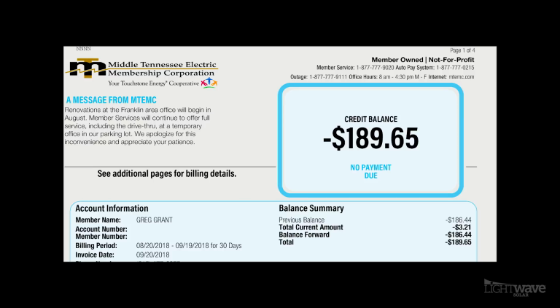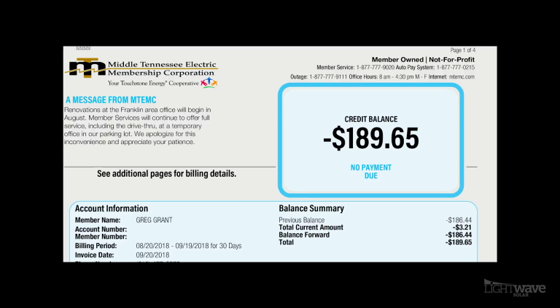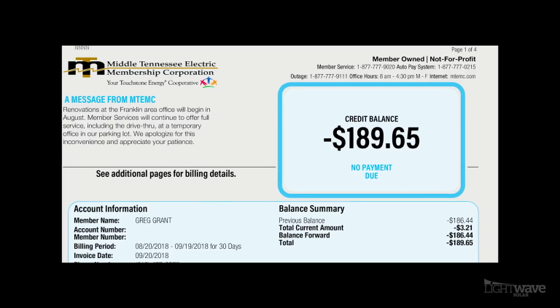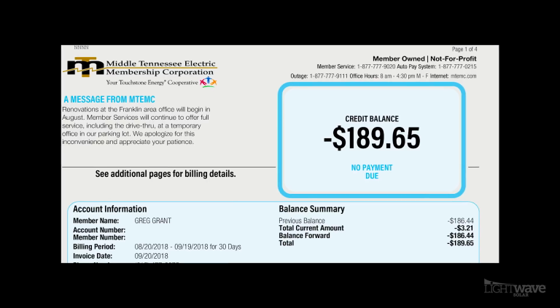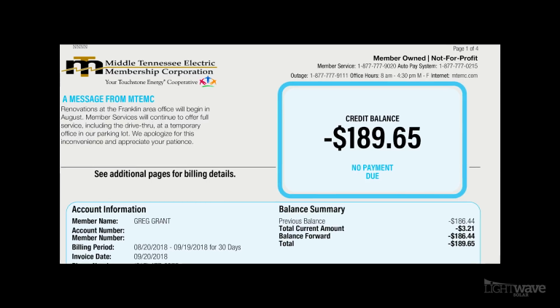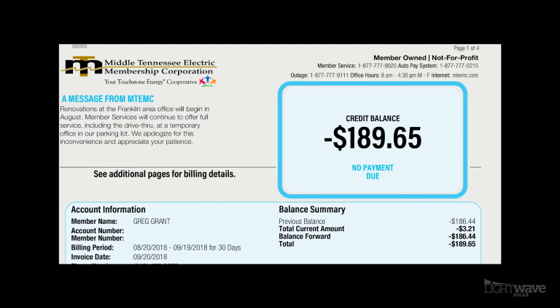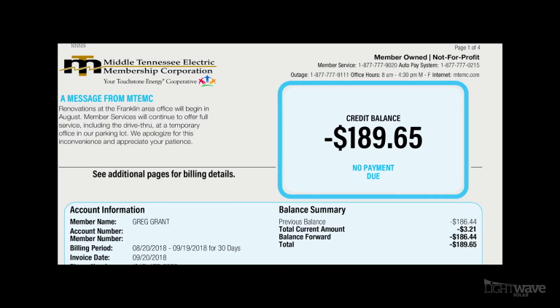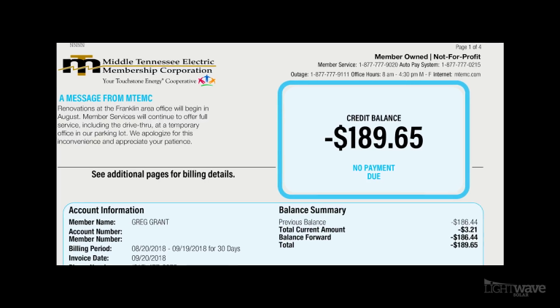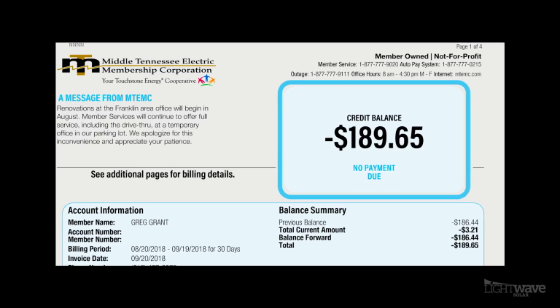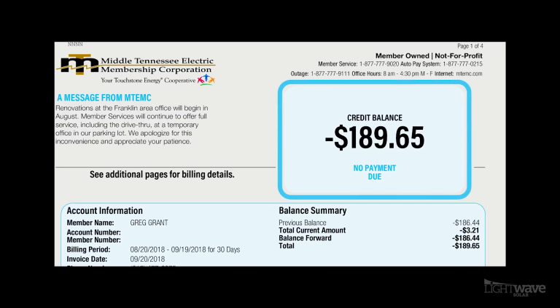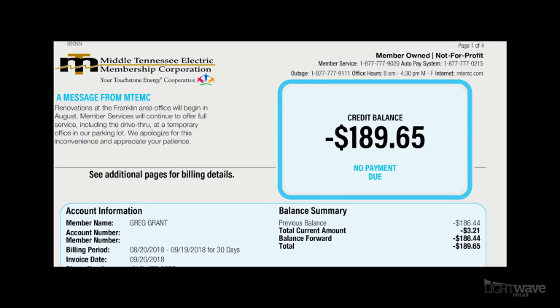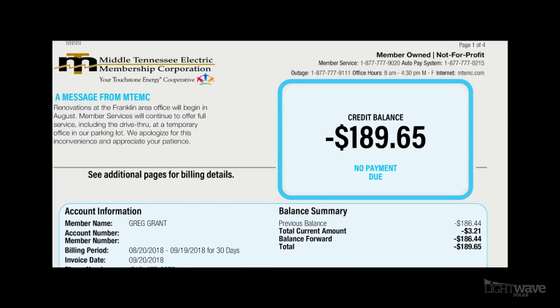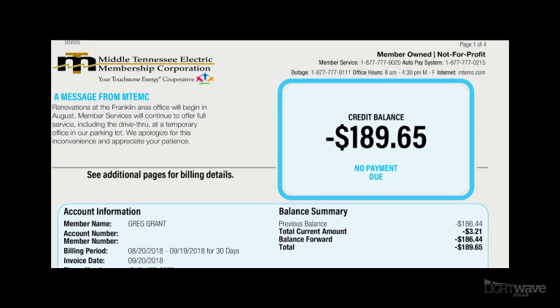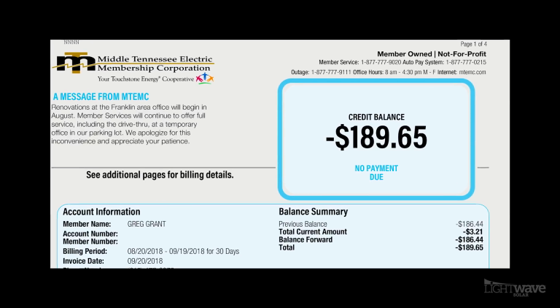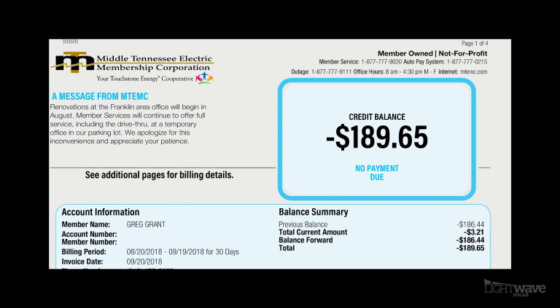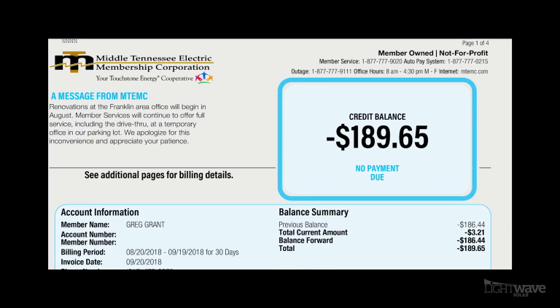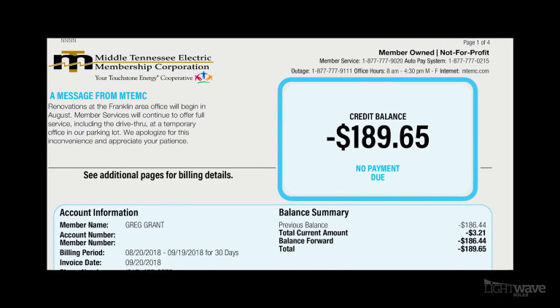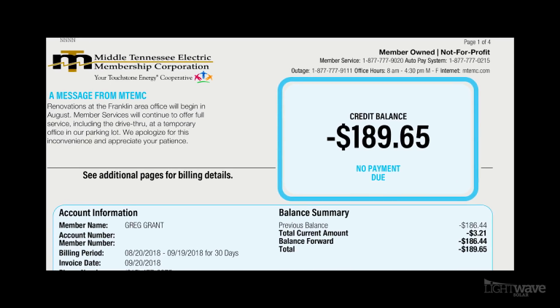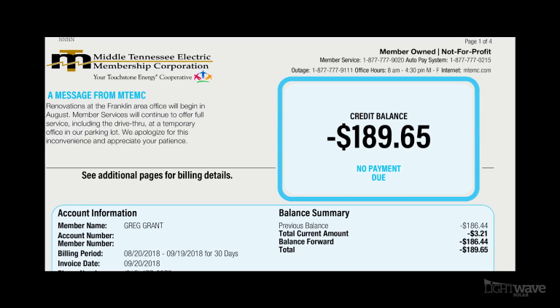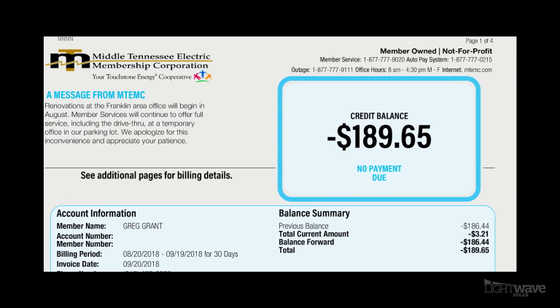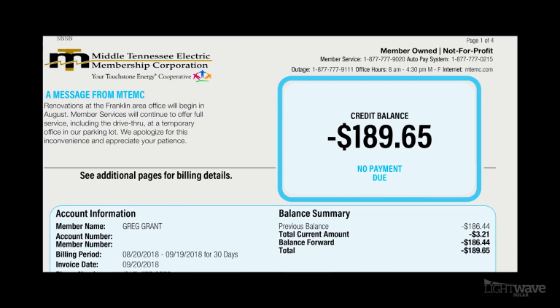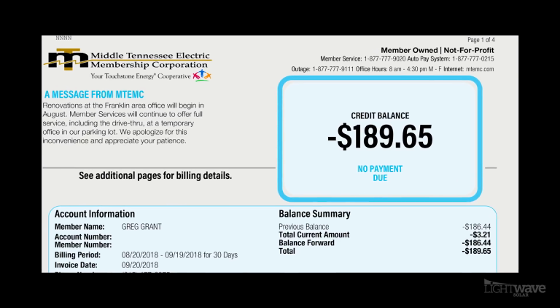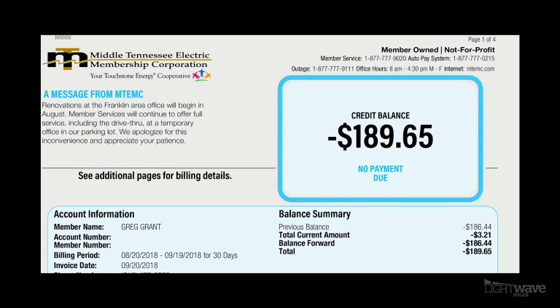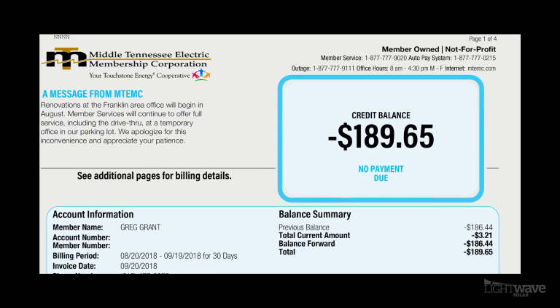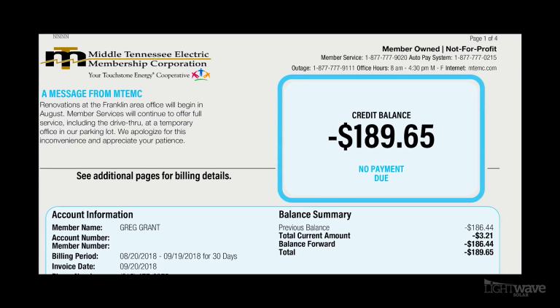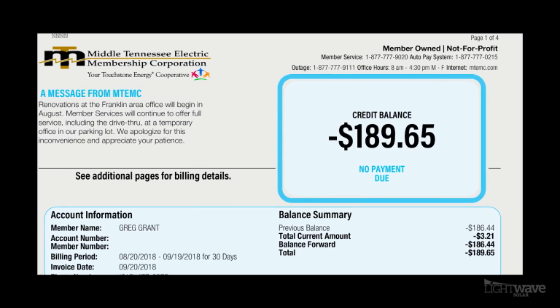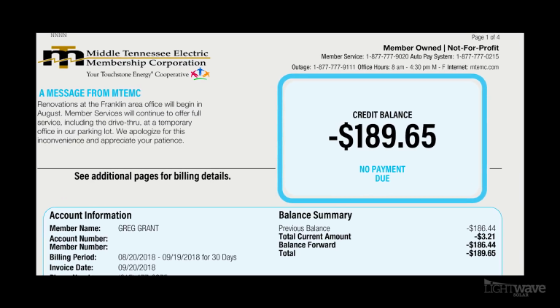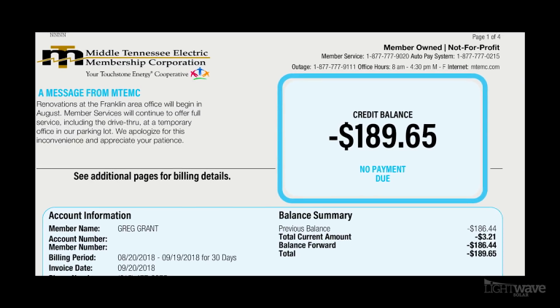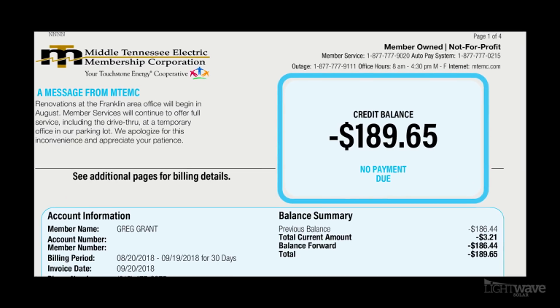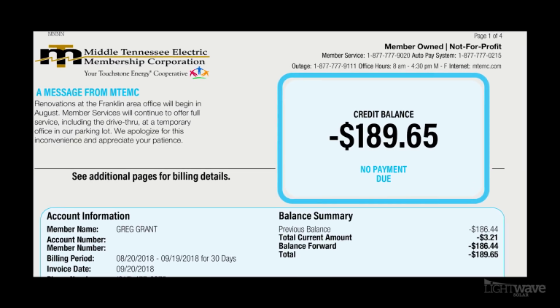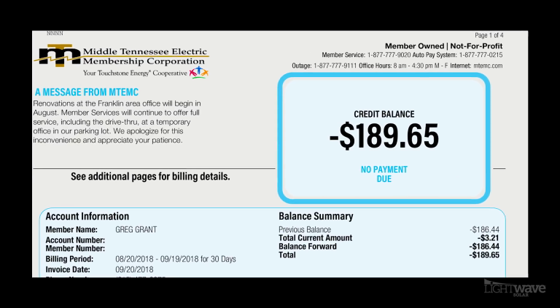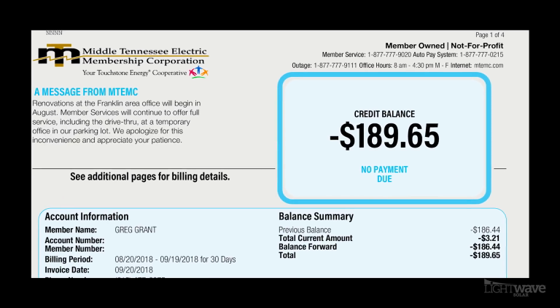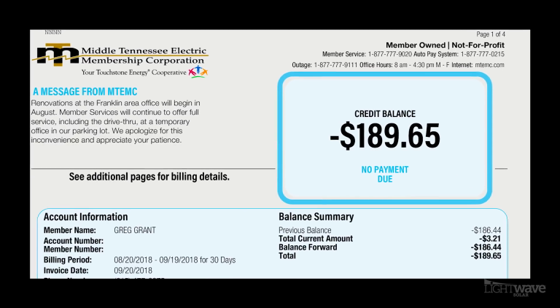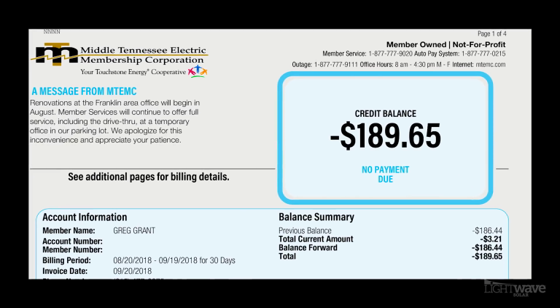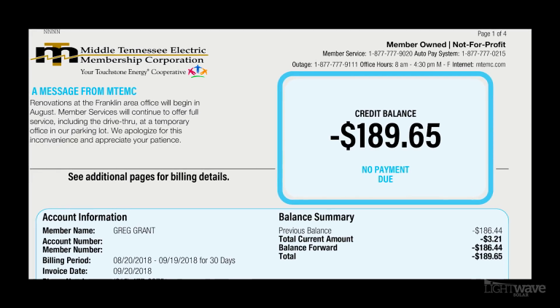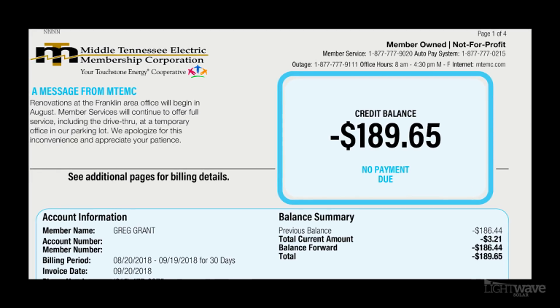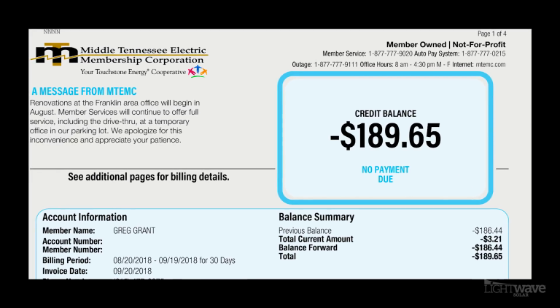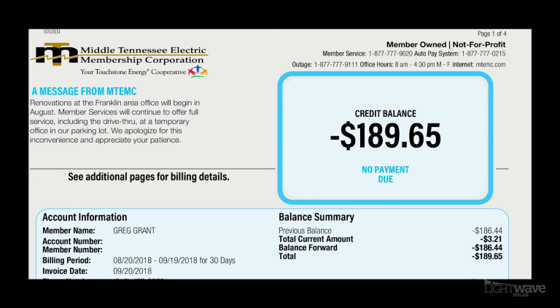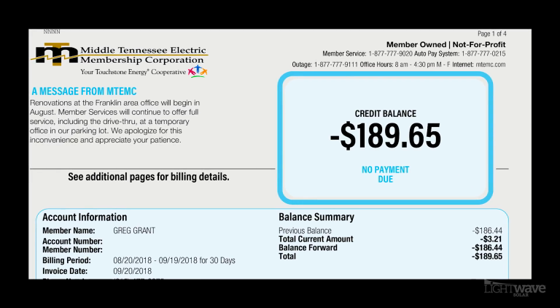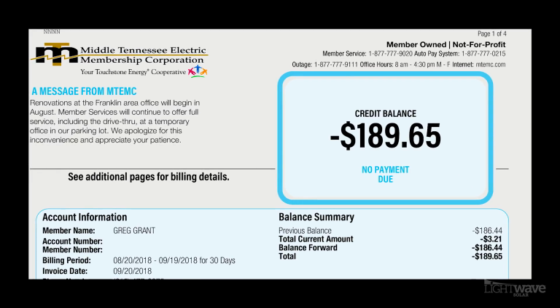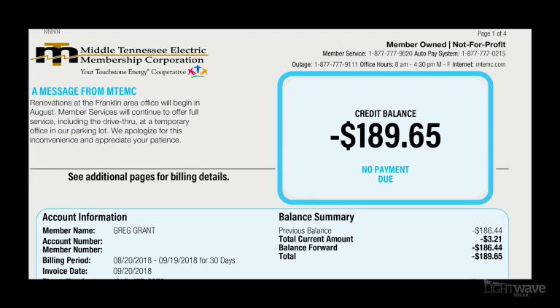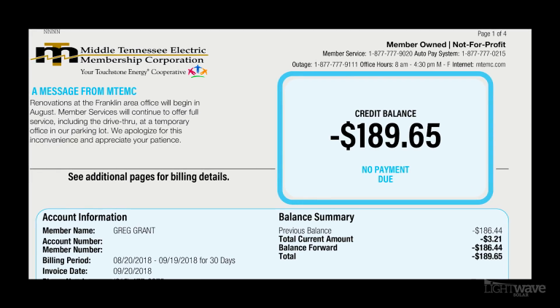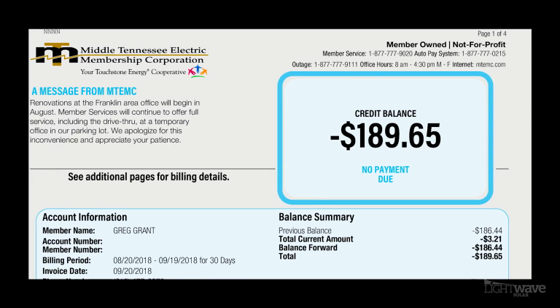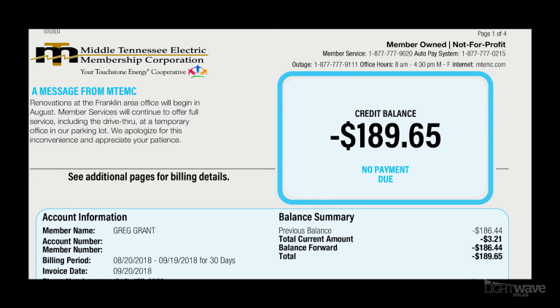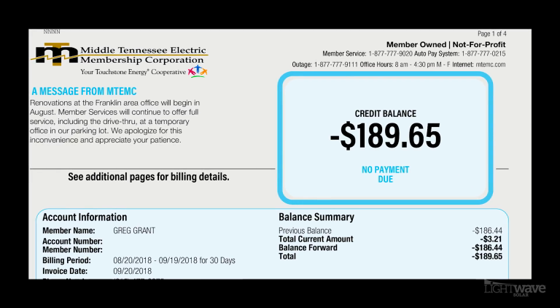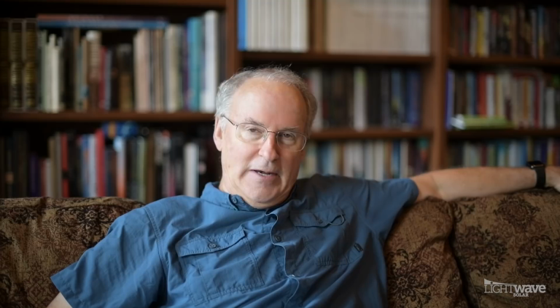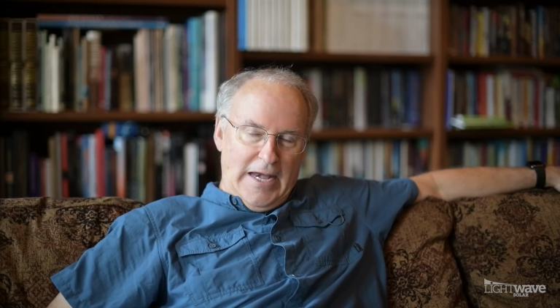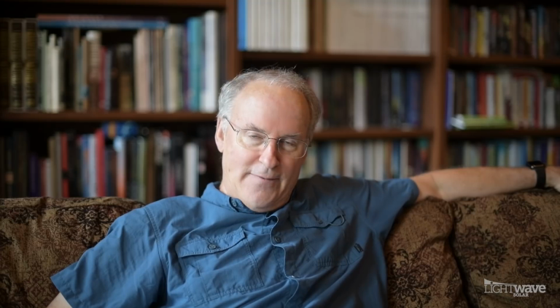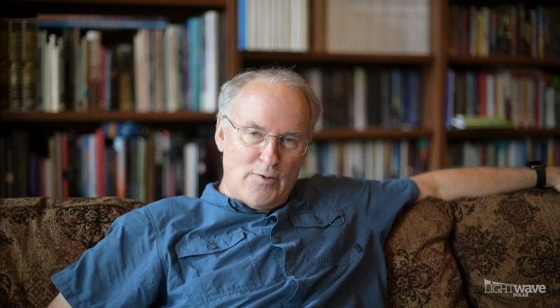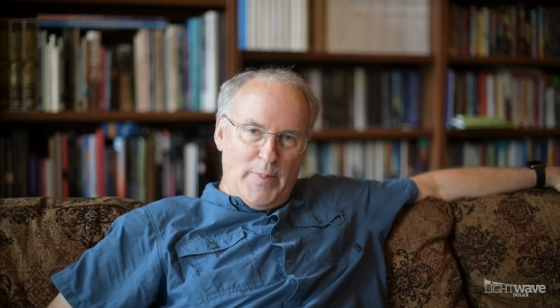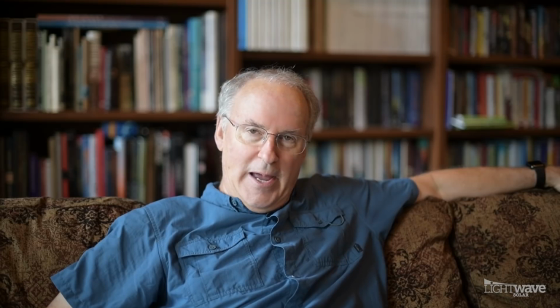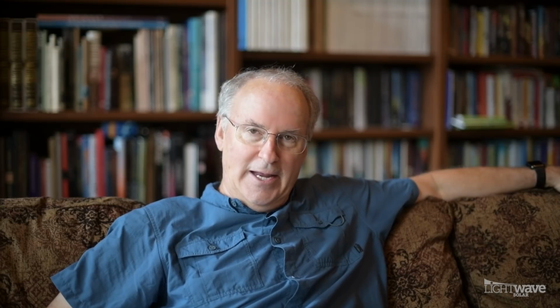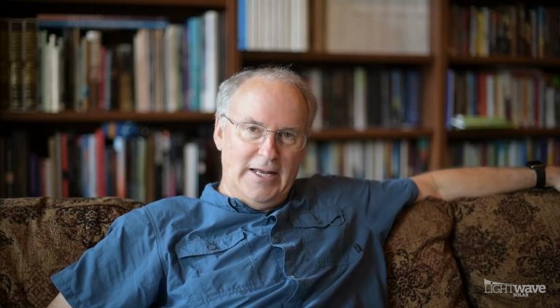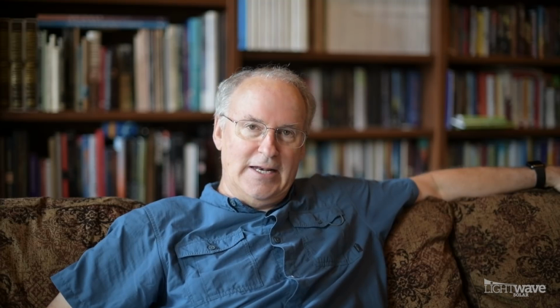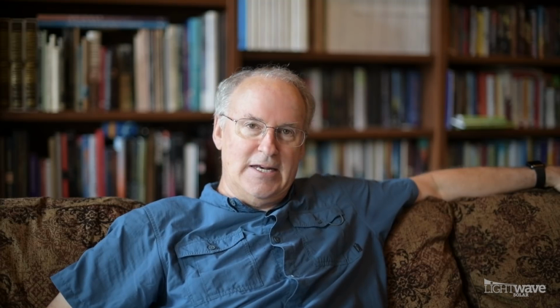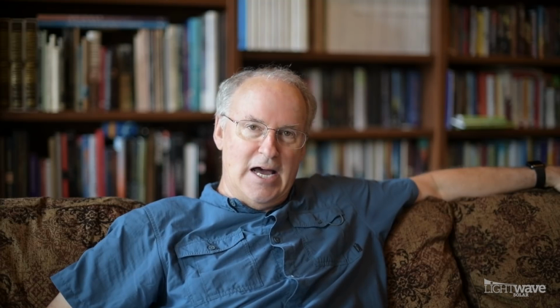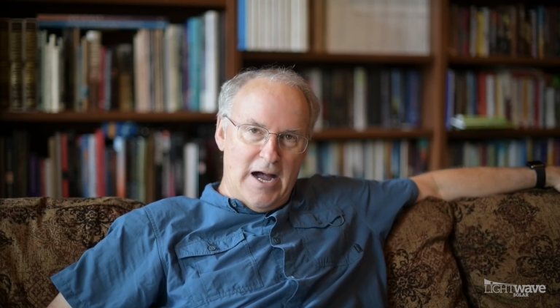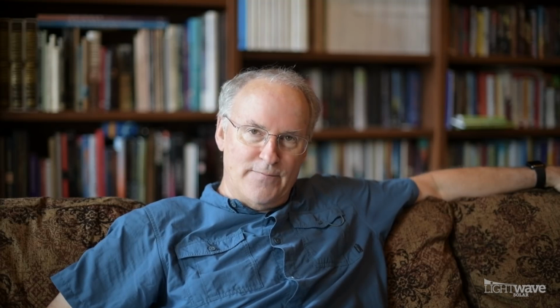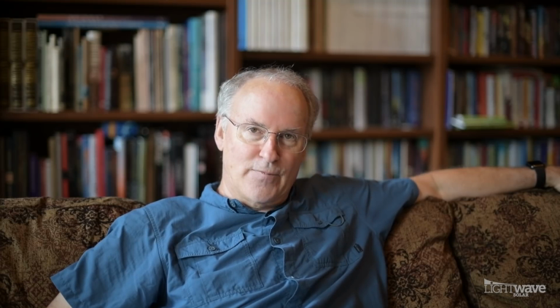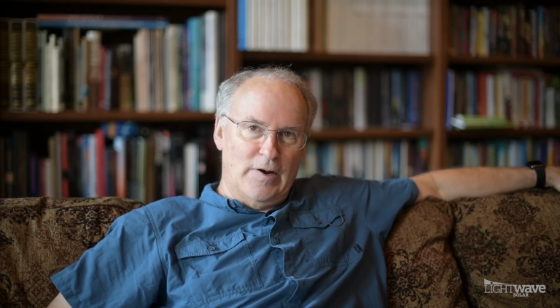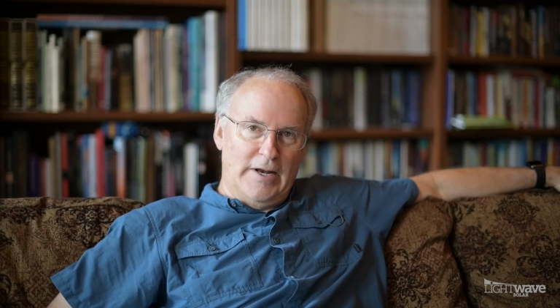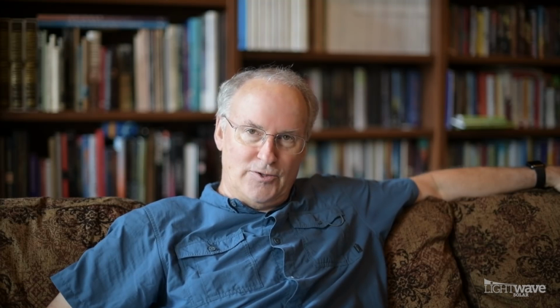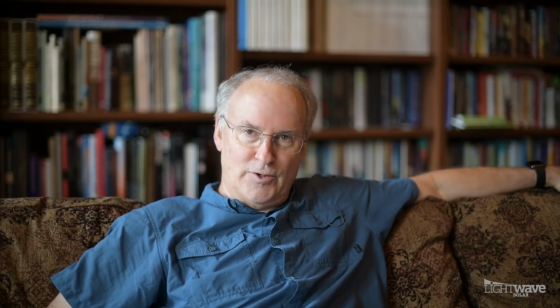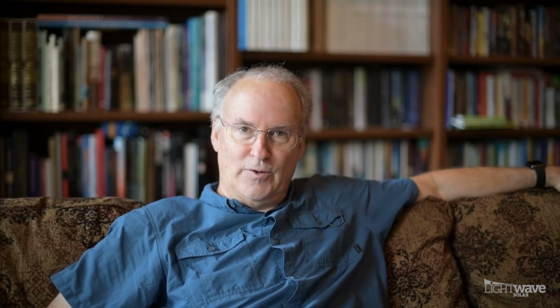This is his most recent bill. The electric company owes him $190. I have never paid a dime for electrical.